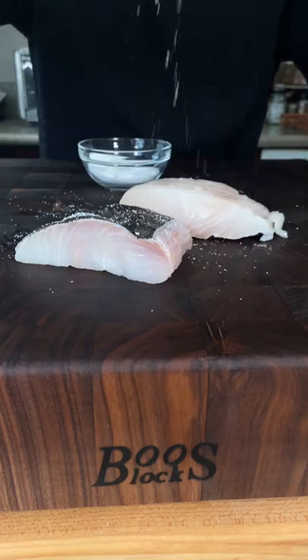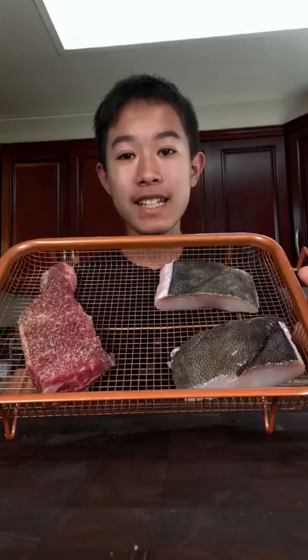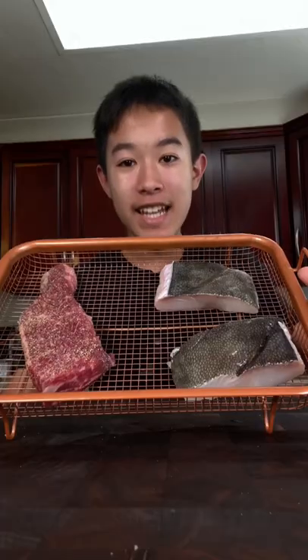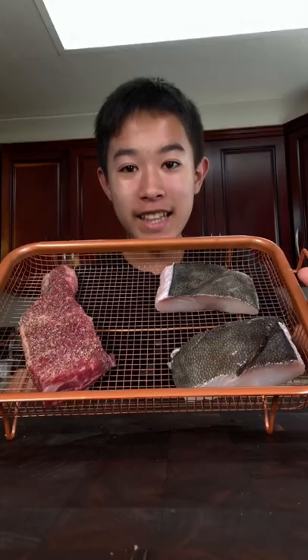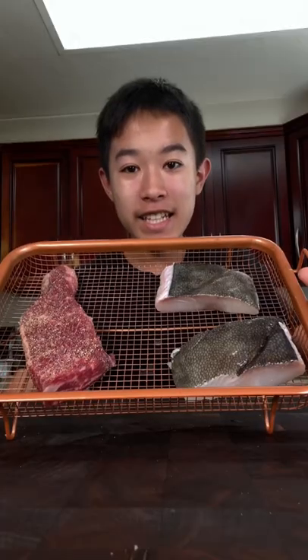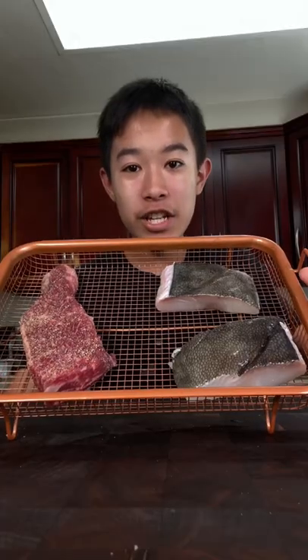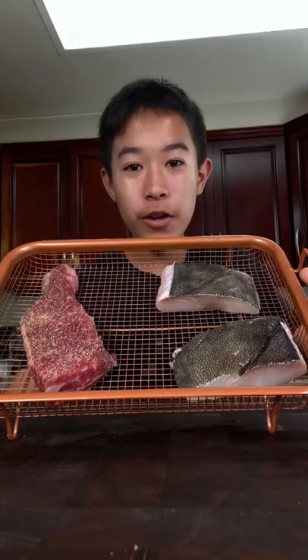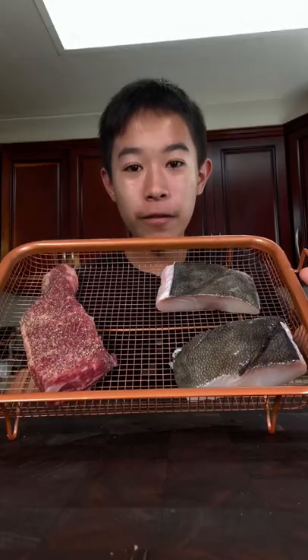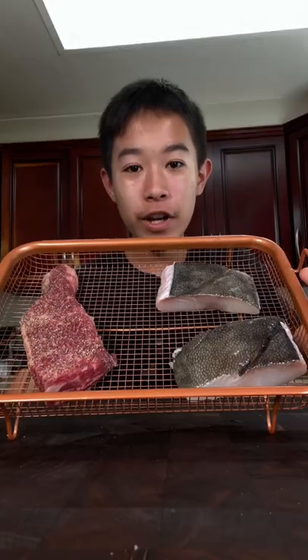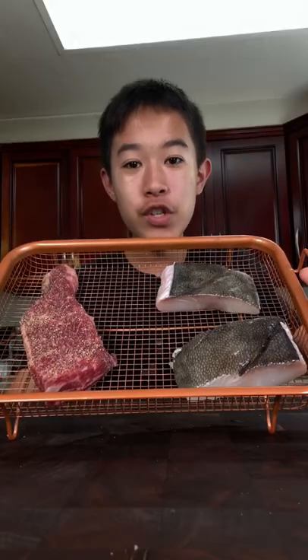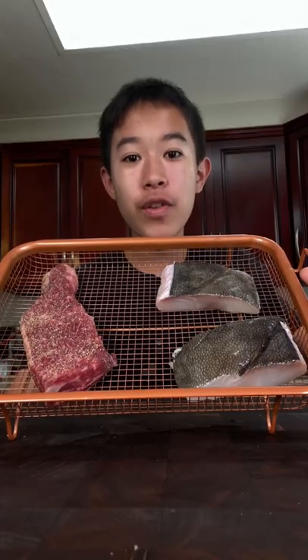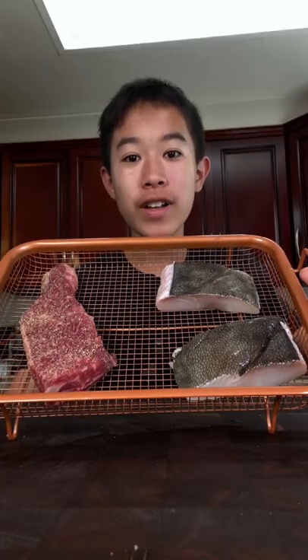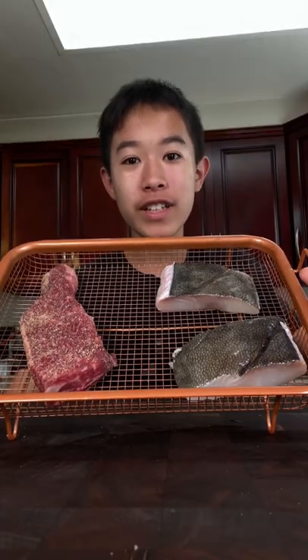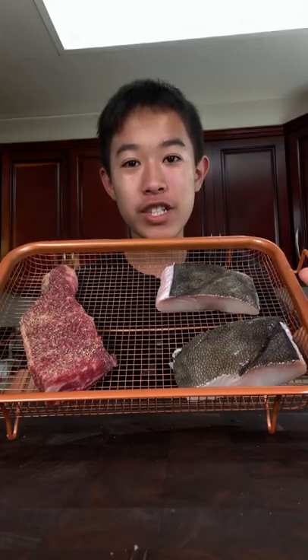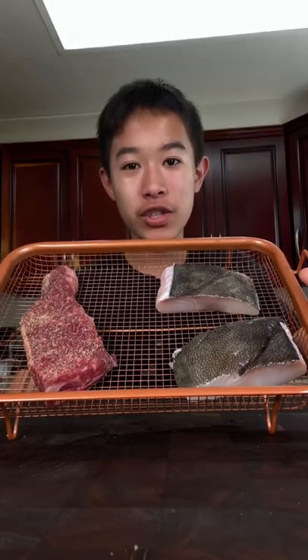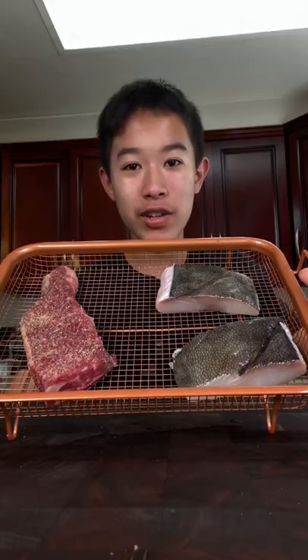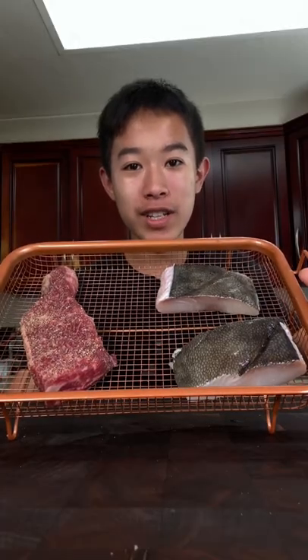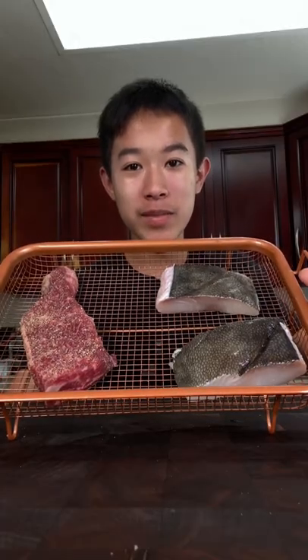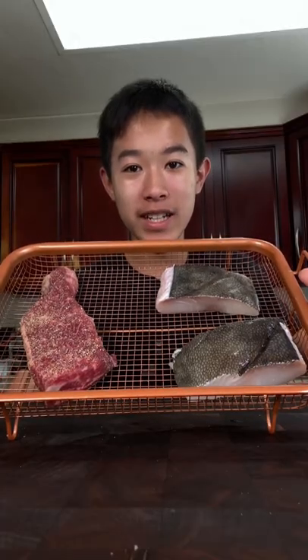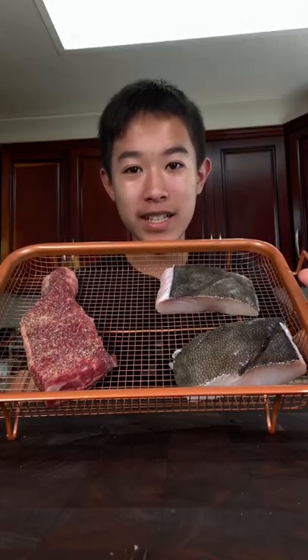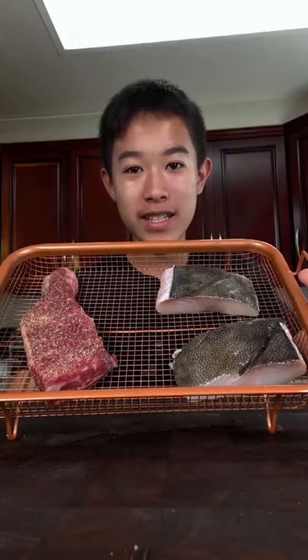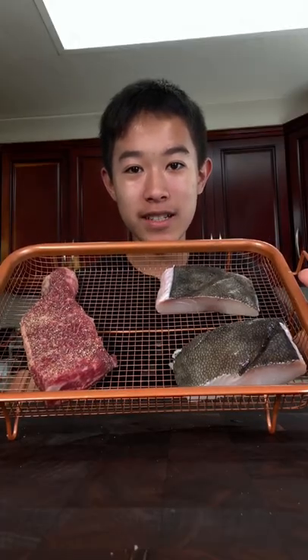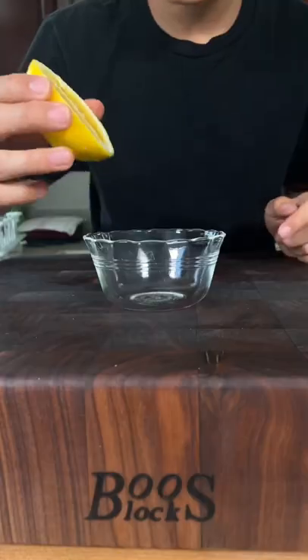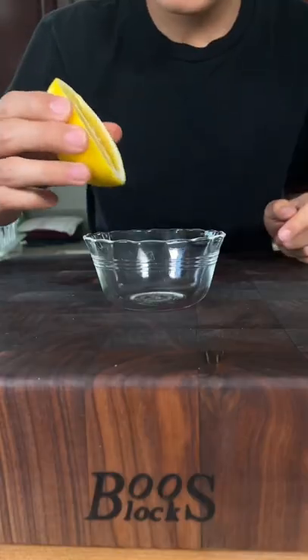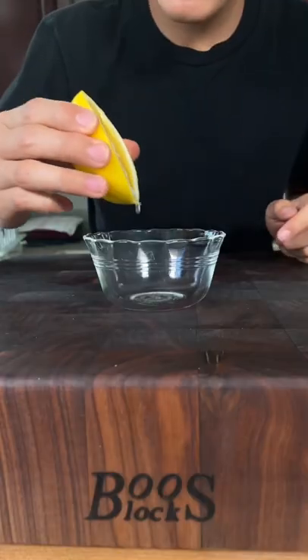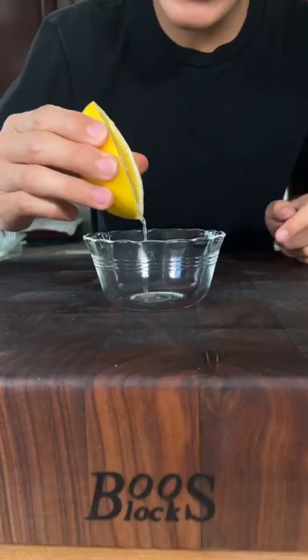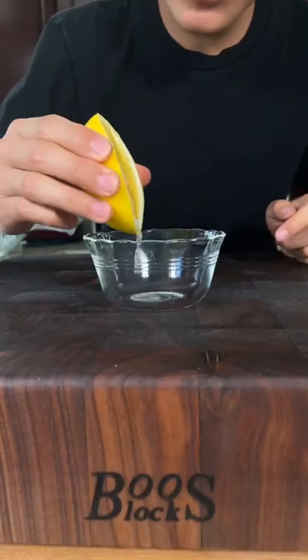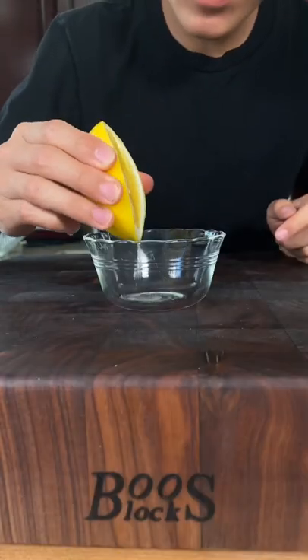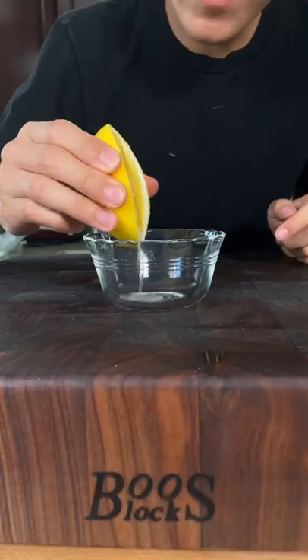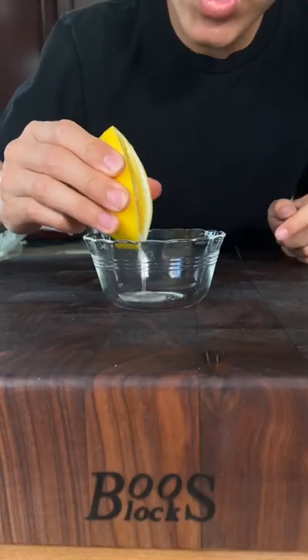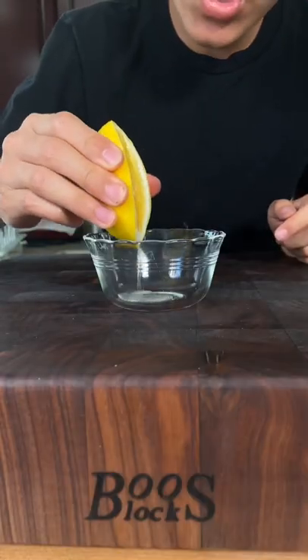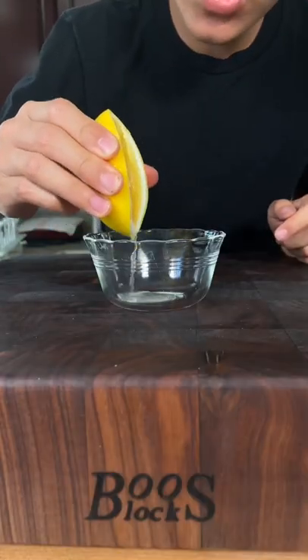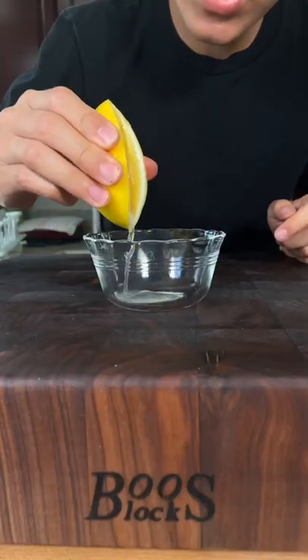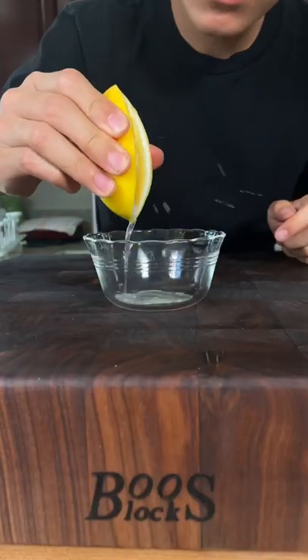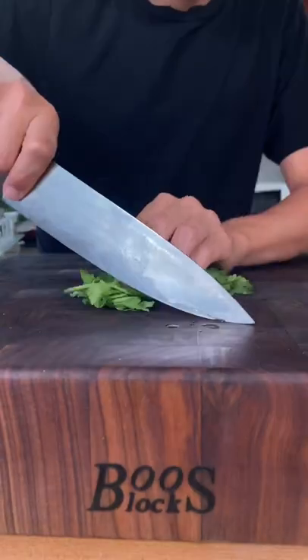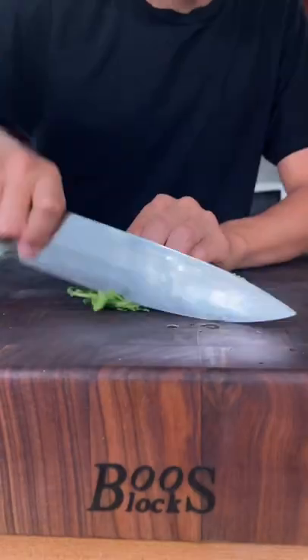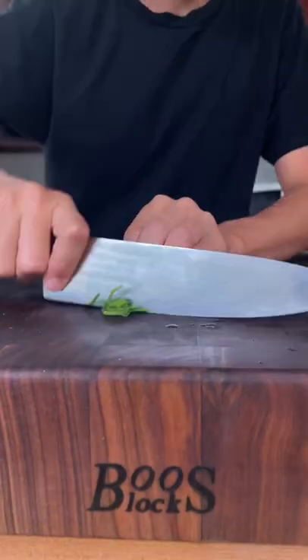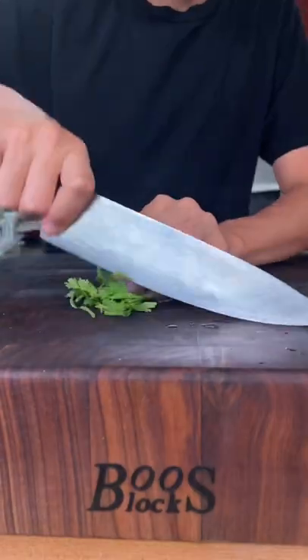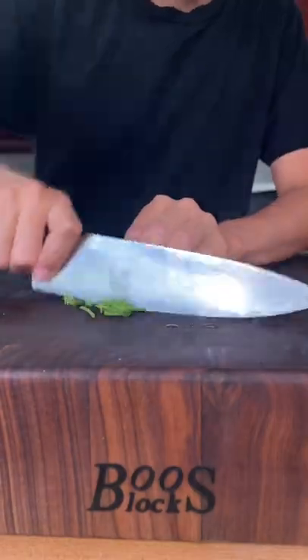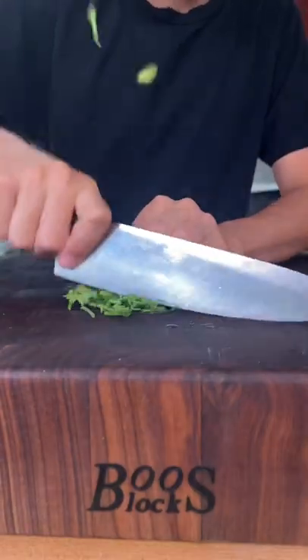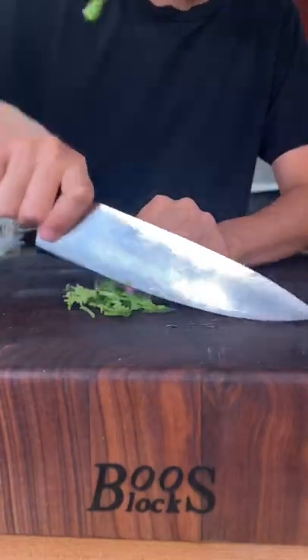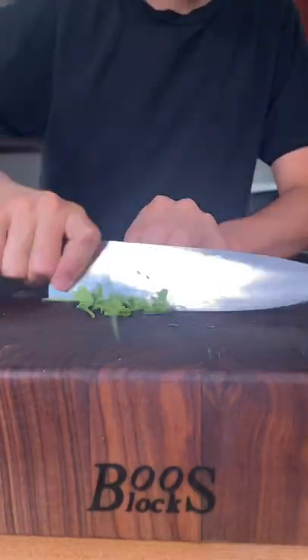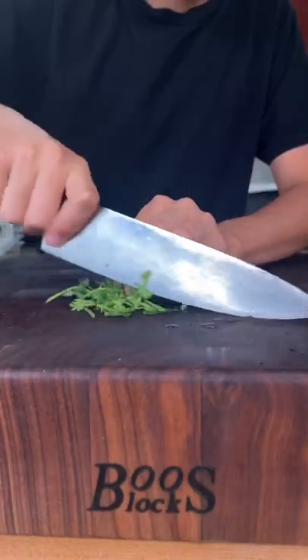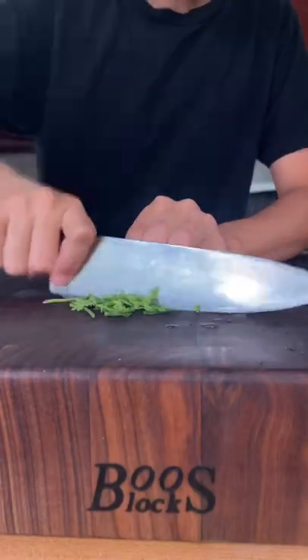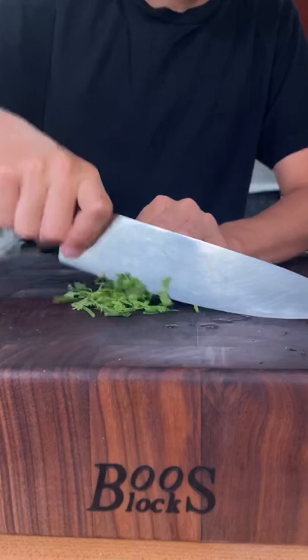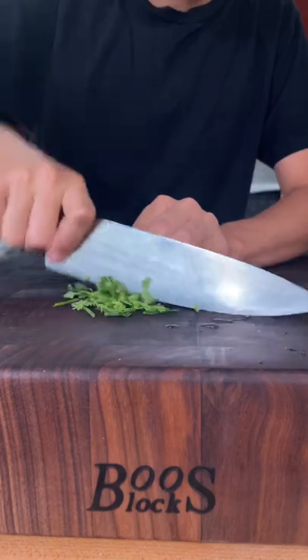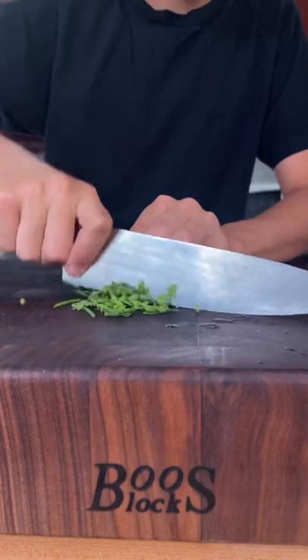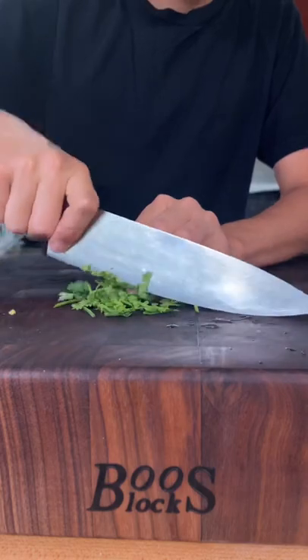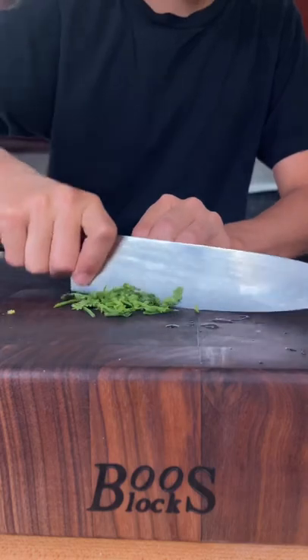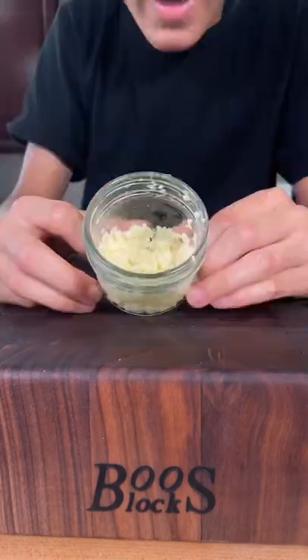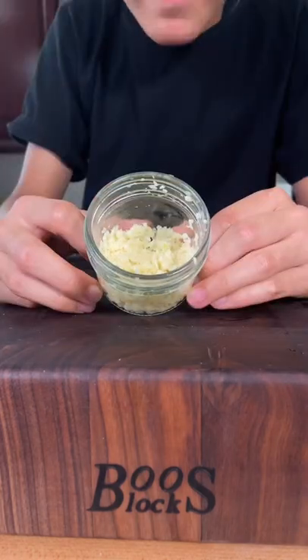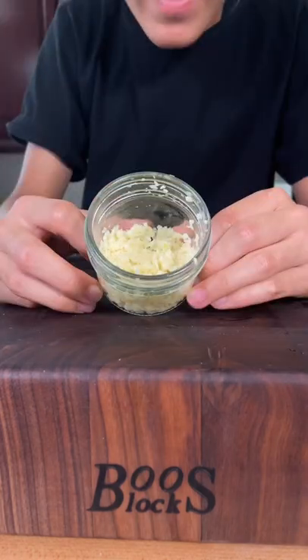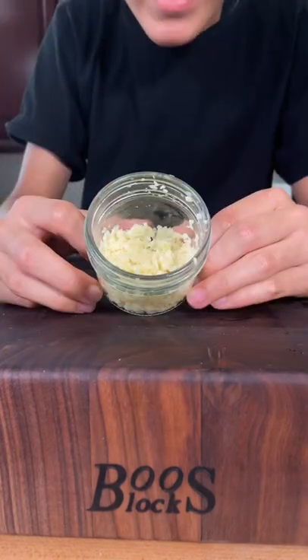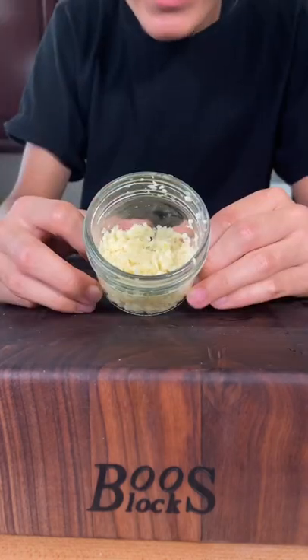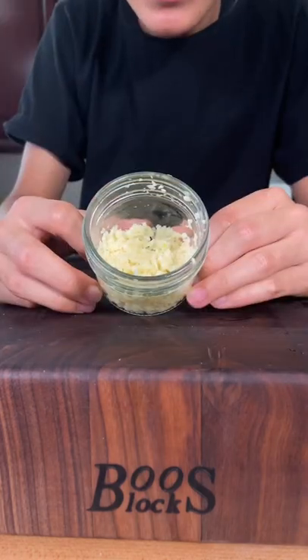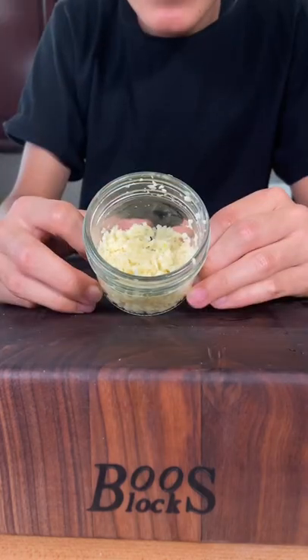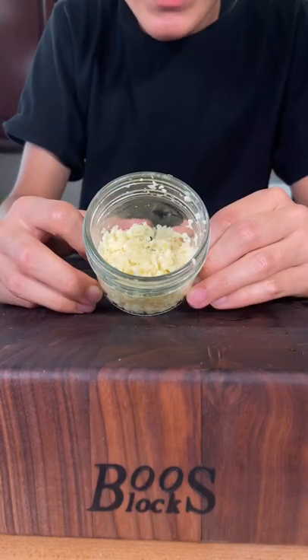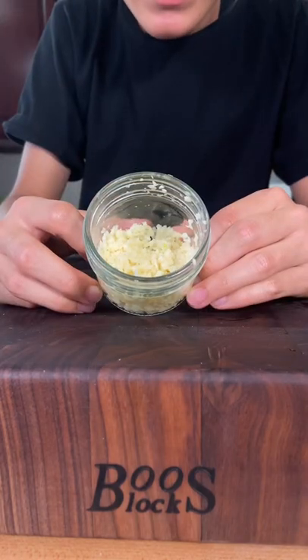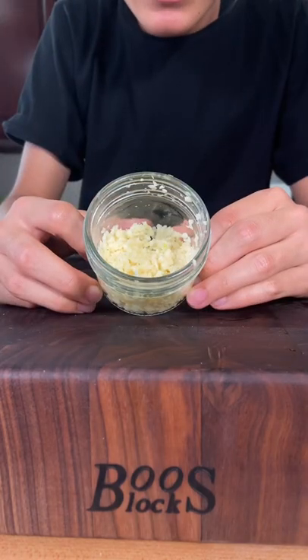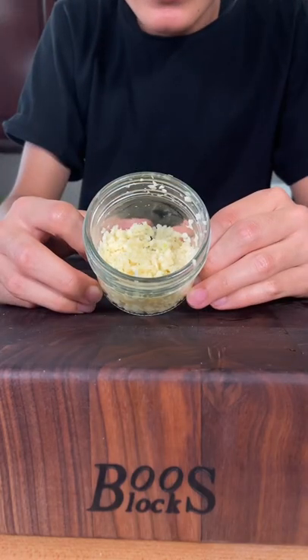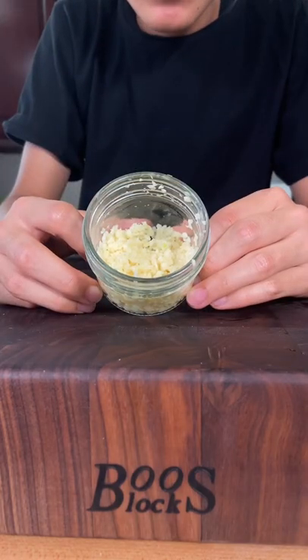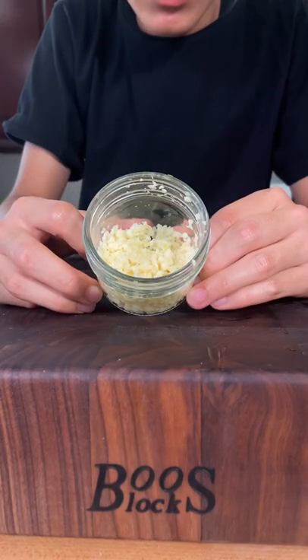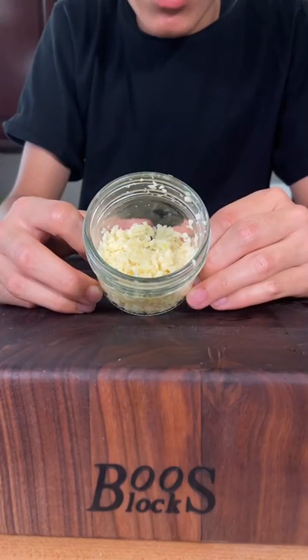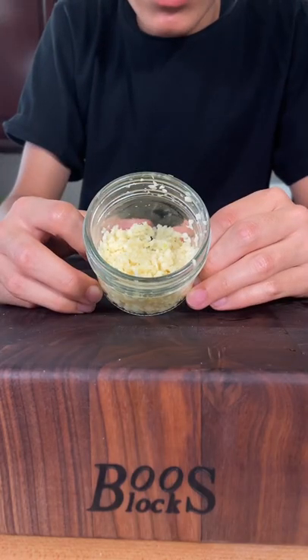Set these in your fridge for at least 30 minutes. Then squeeze some lemon juice, finely chop some cilantro, and finely mince some garlic.